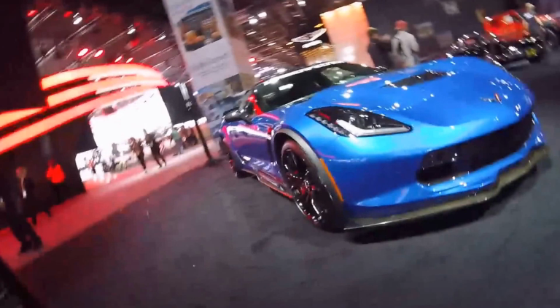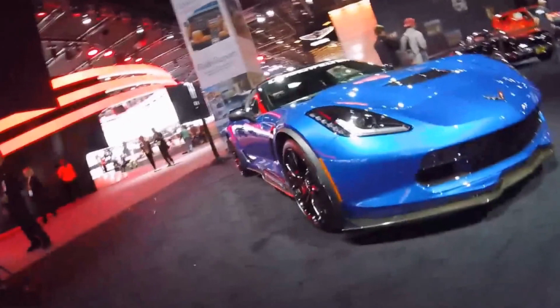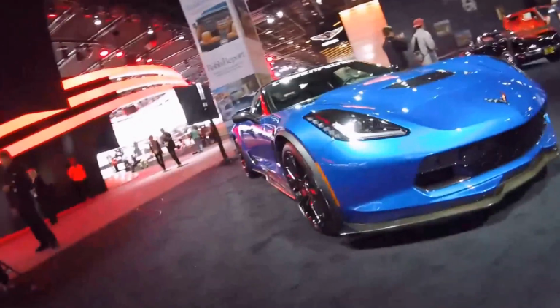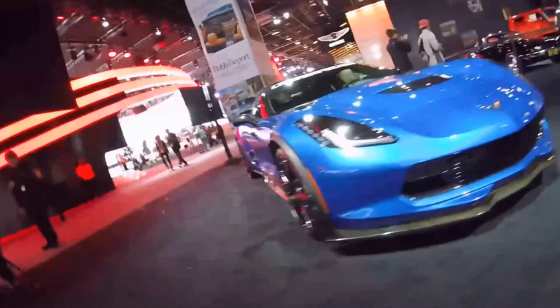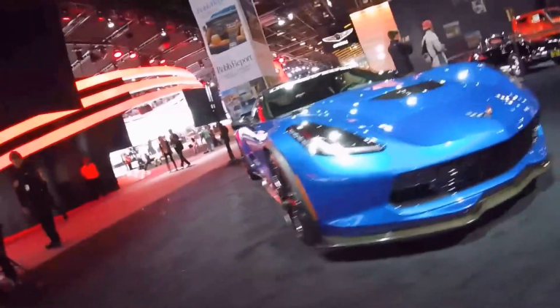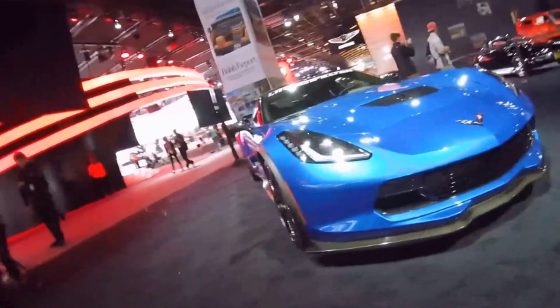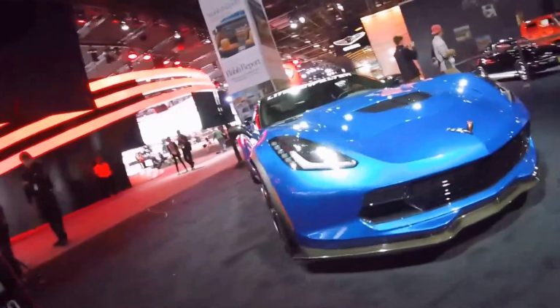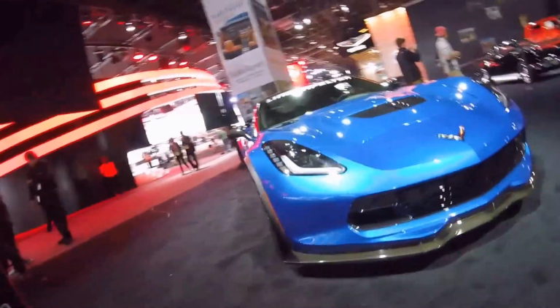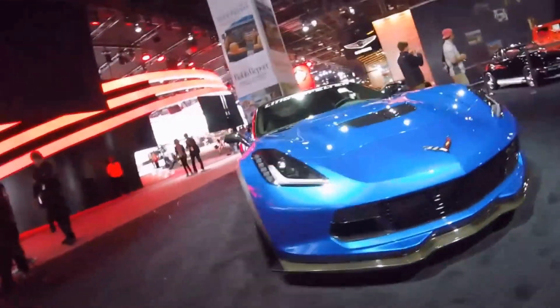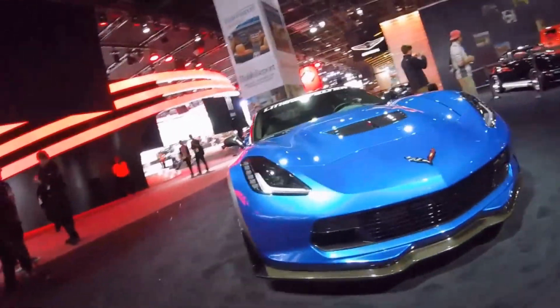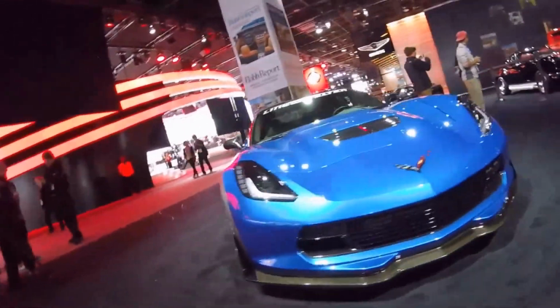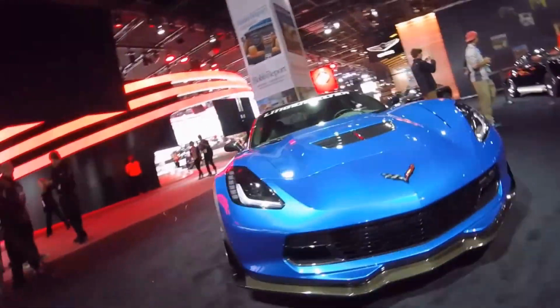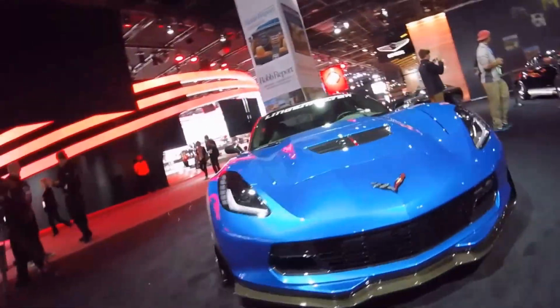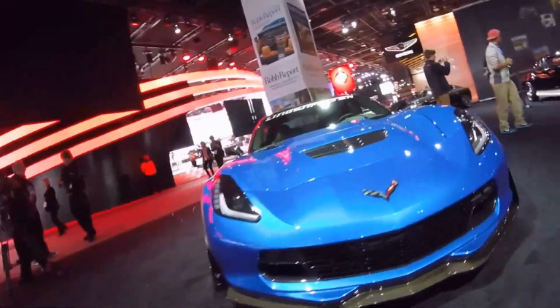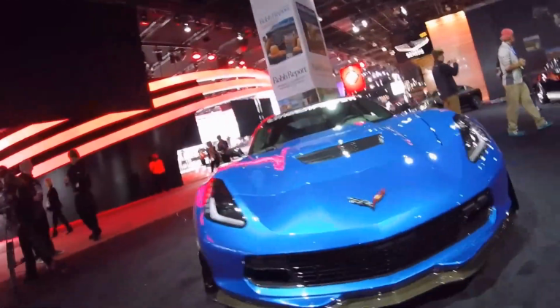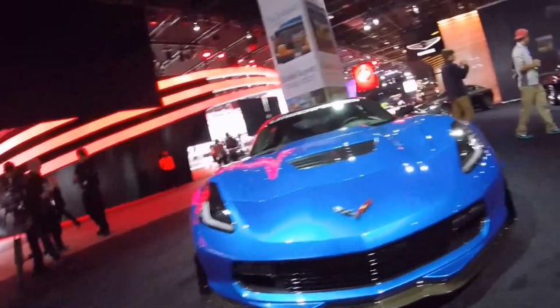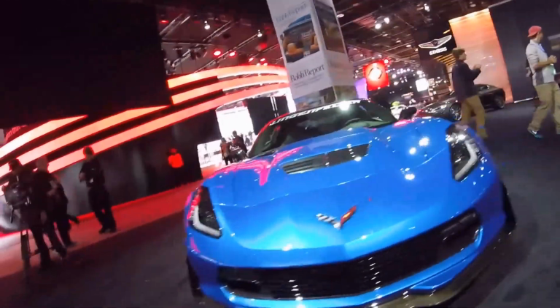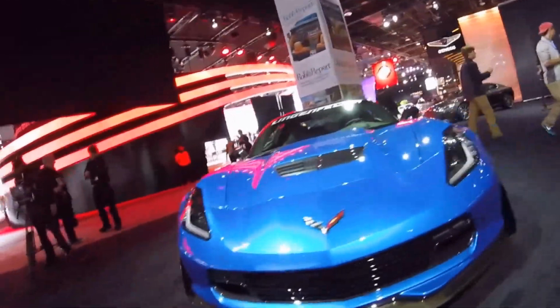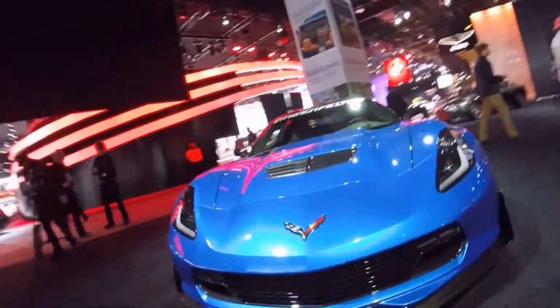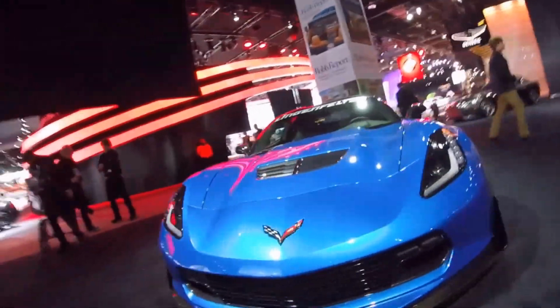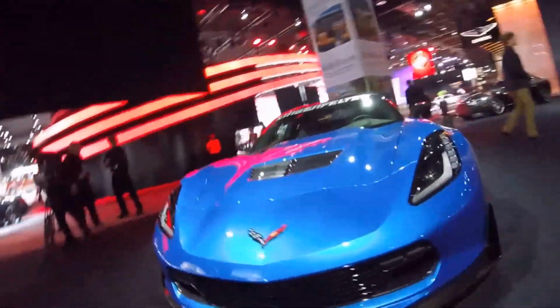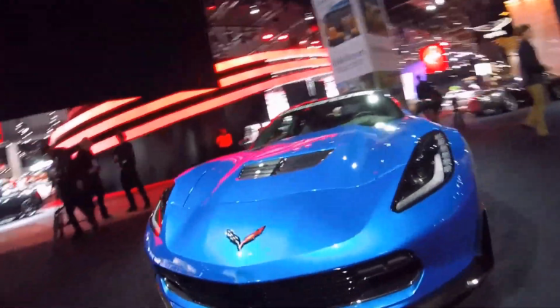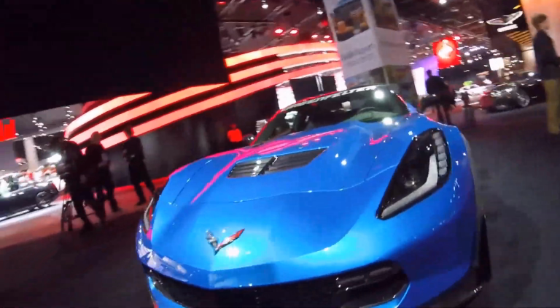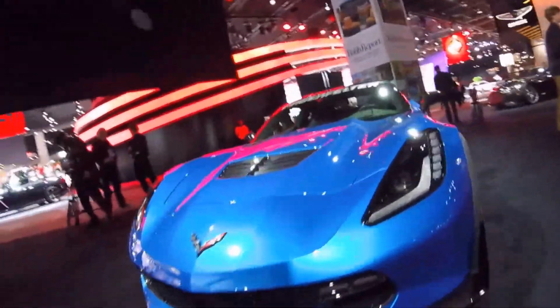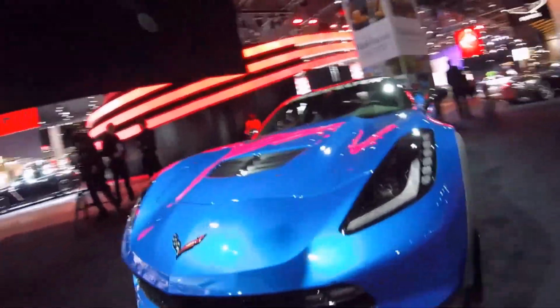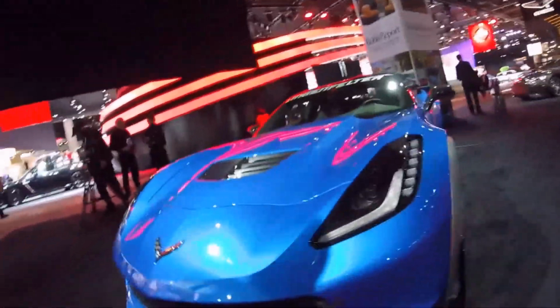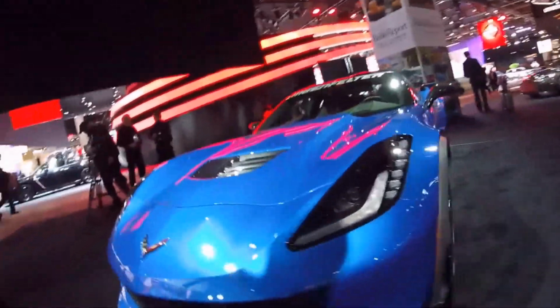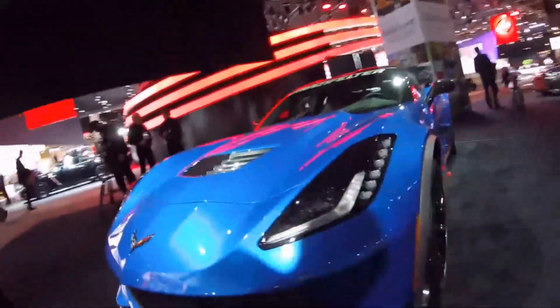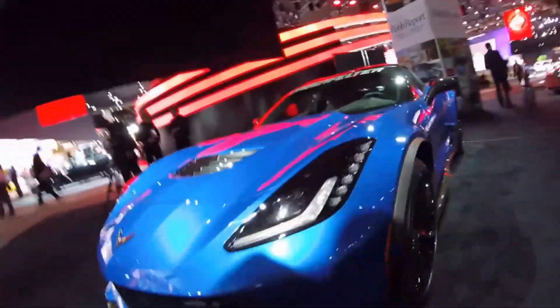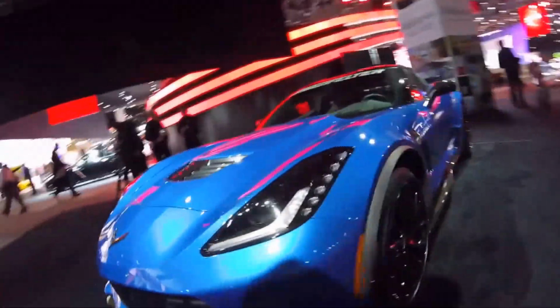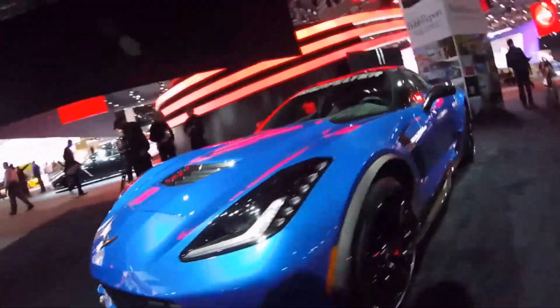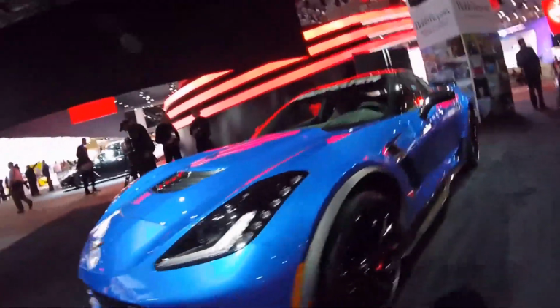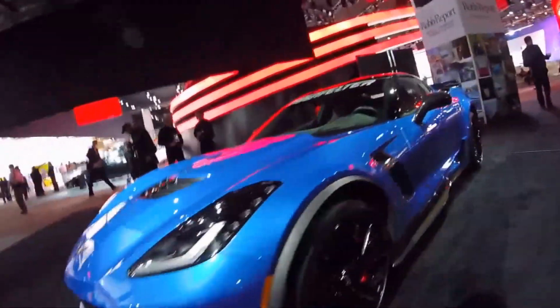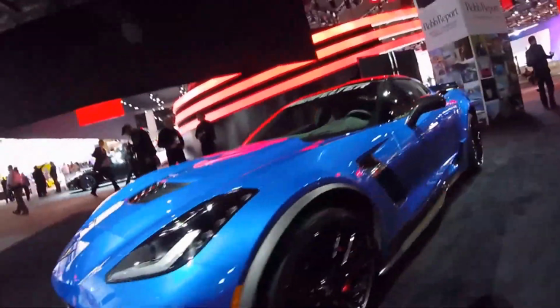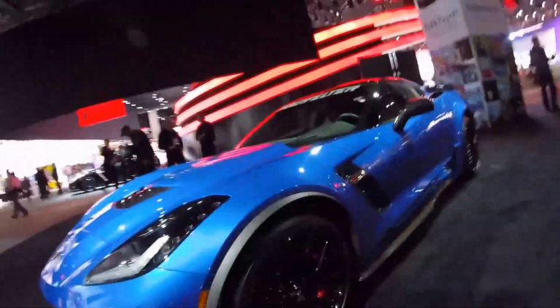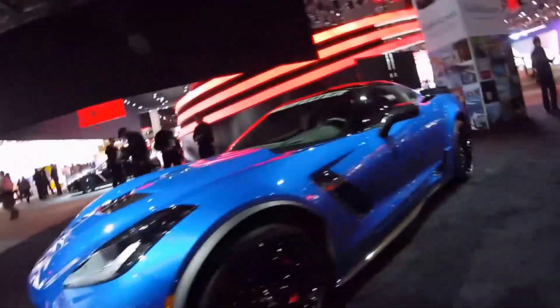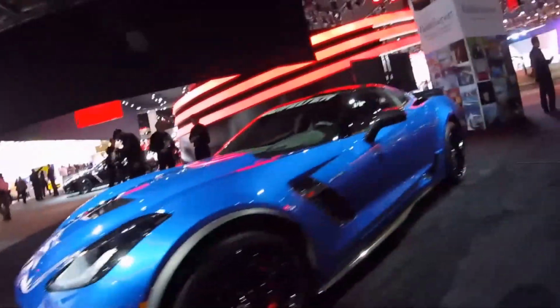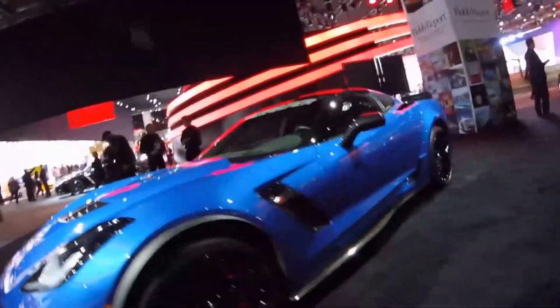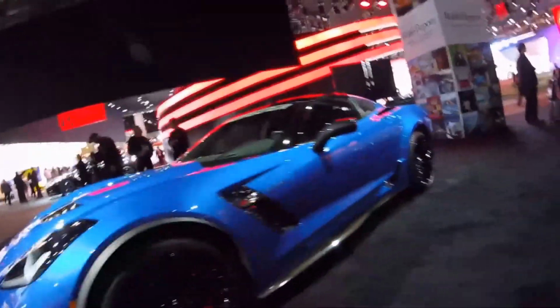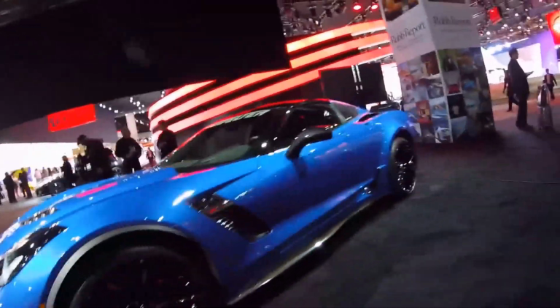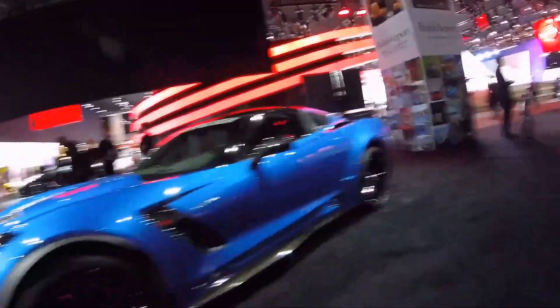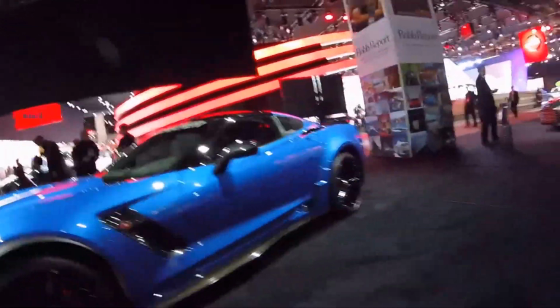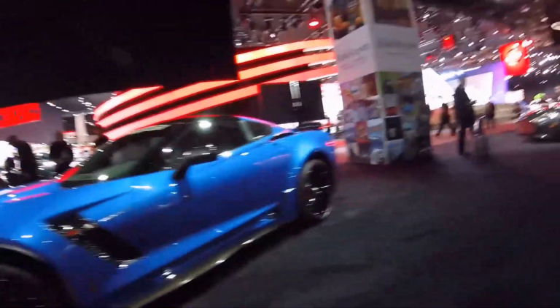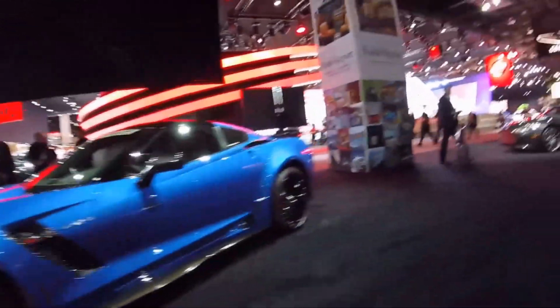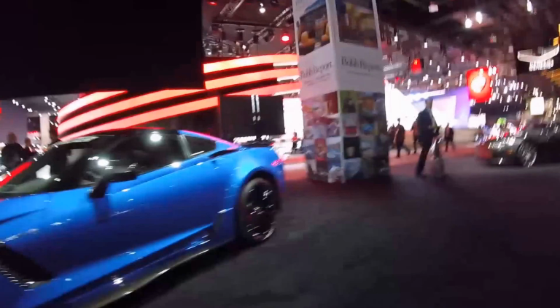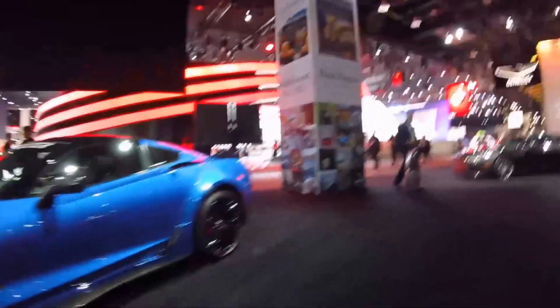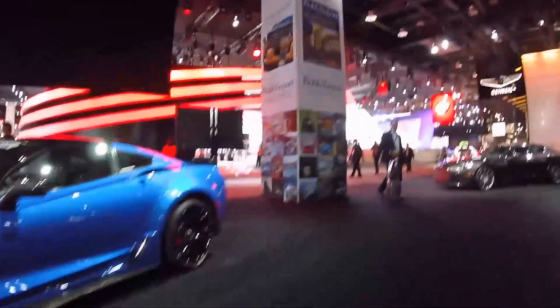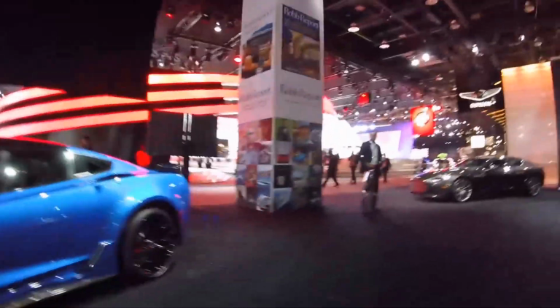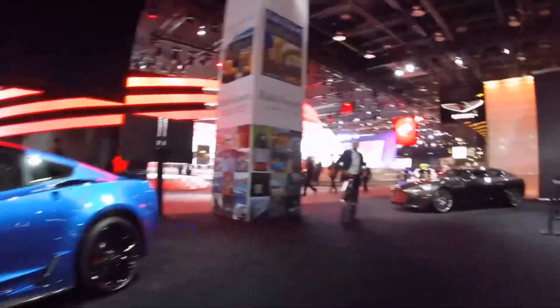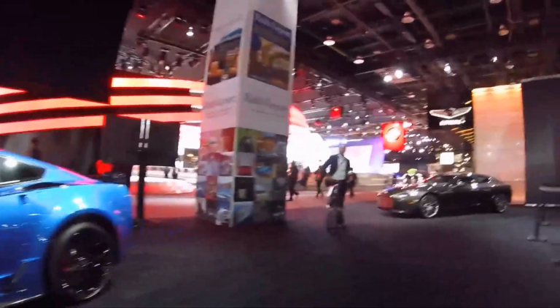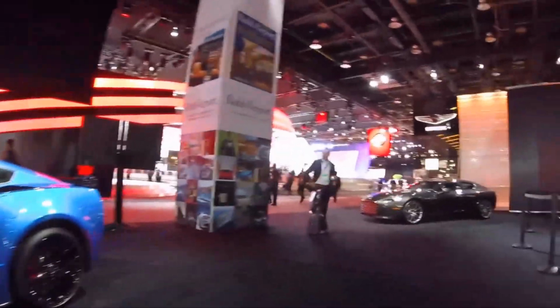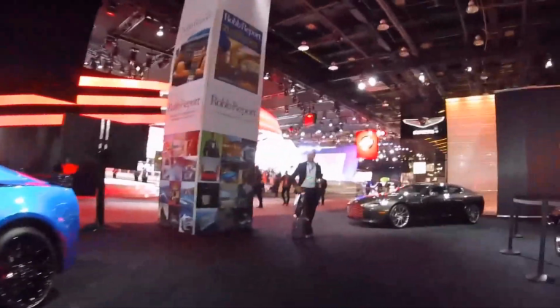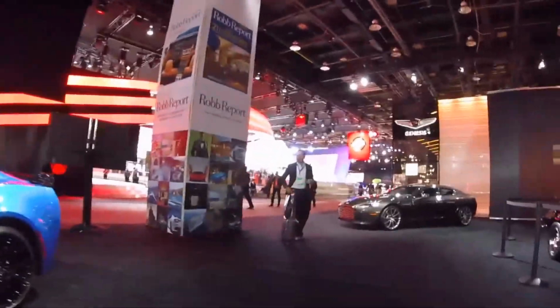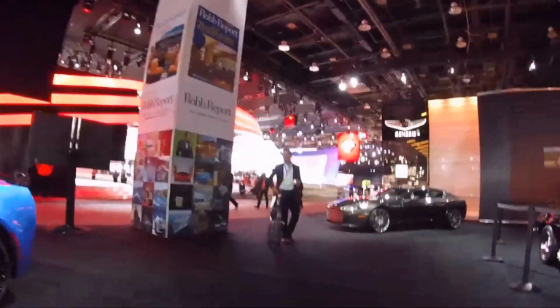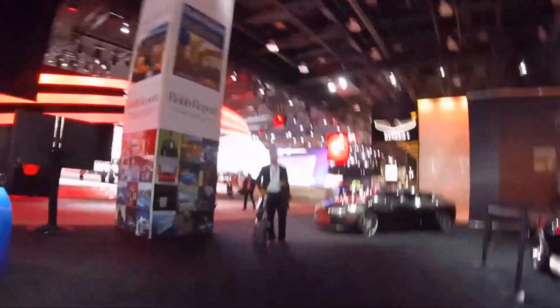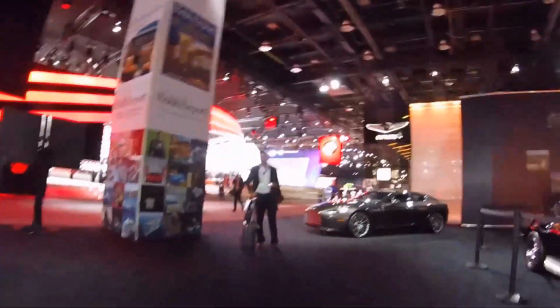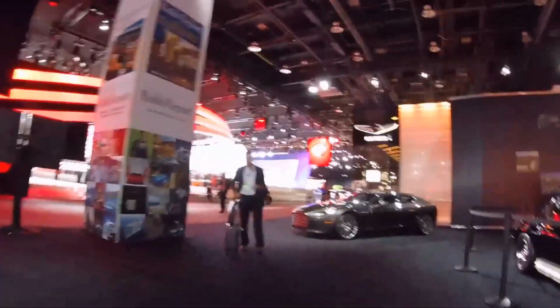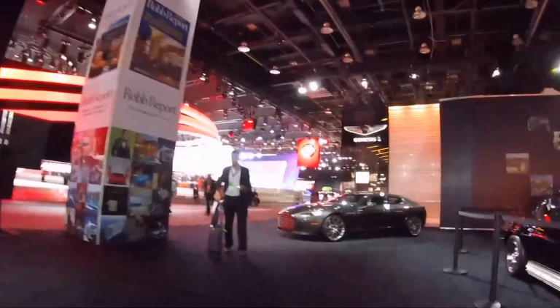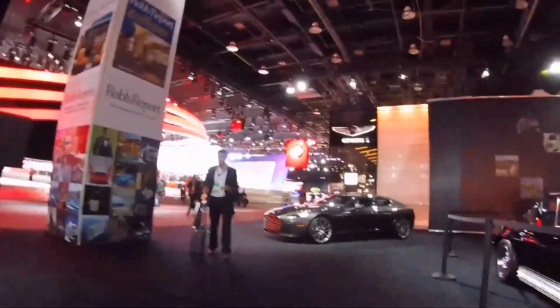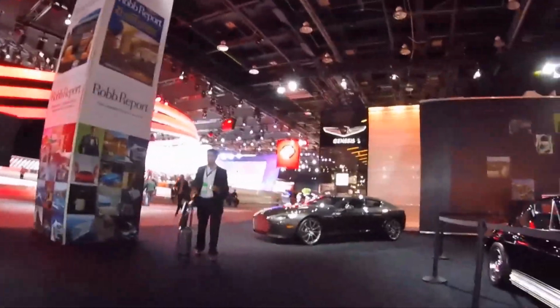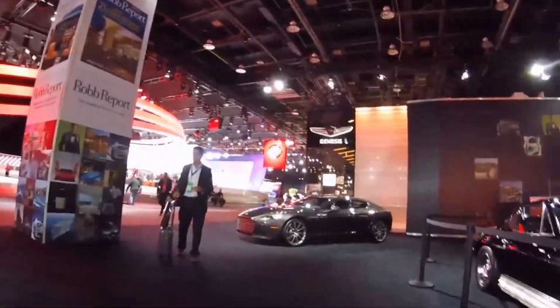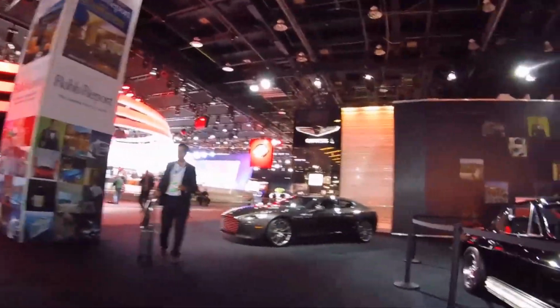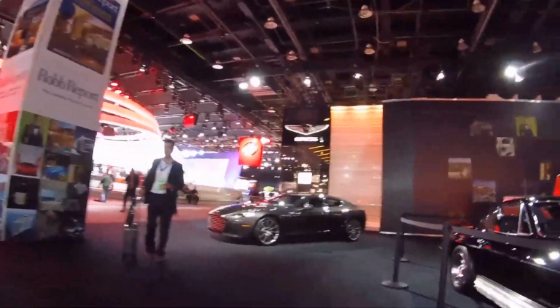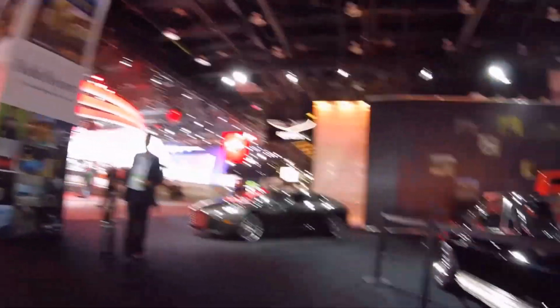We have a Lingenfelter C06 Corvette that looks incredible, and an Aston Martin Rapide S.